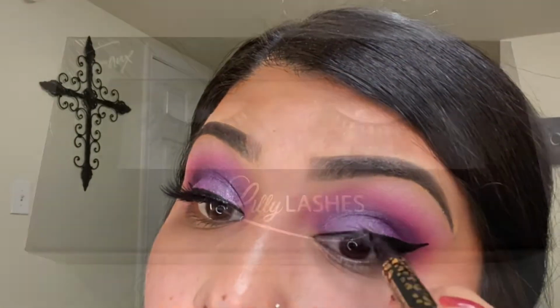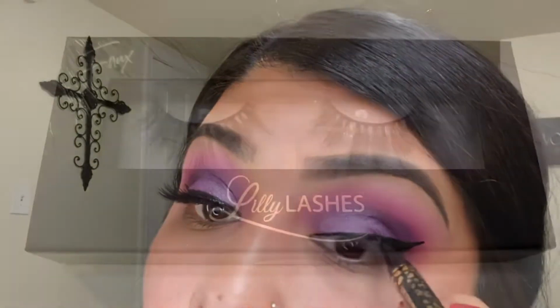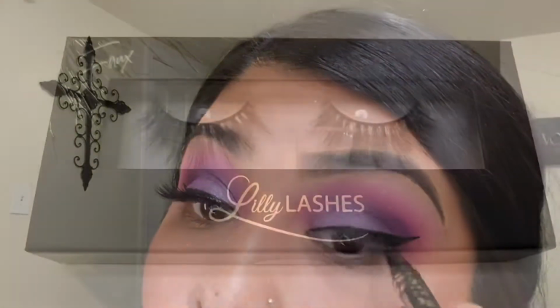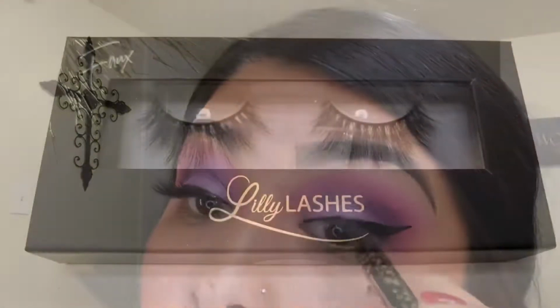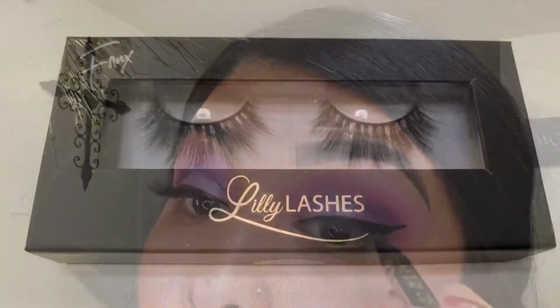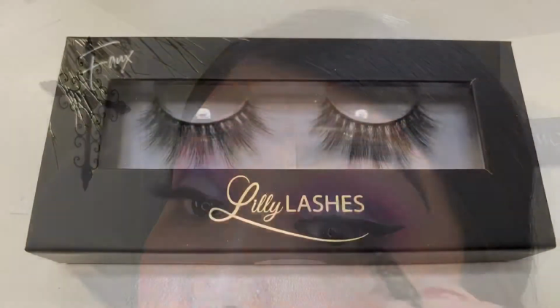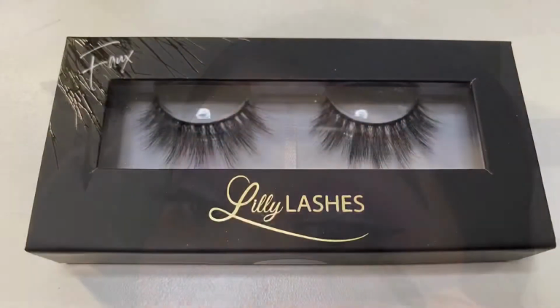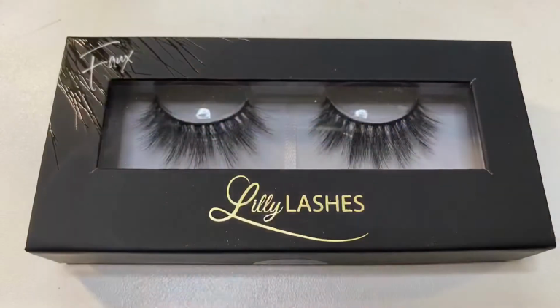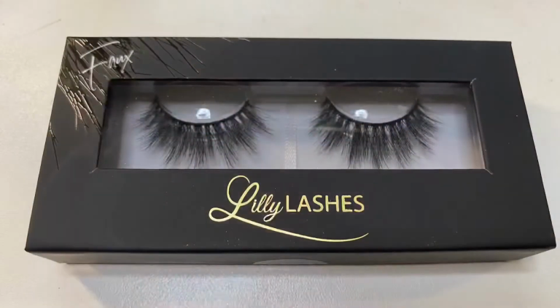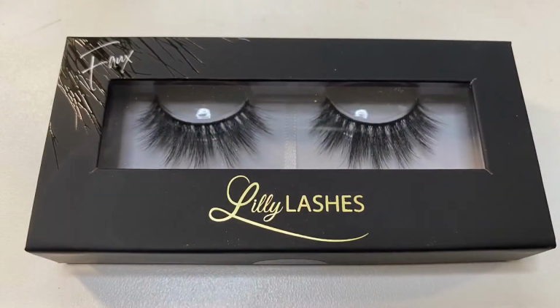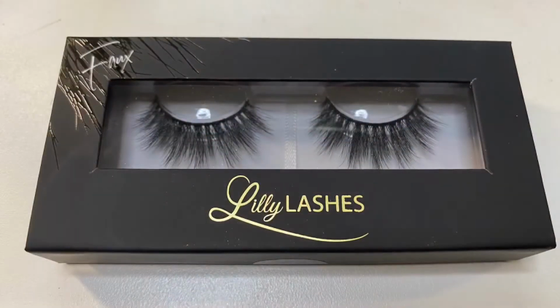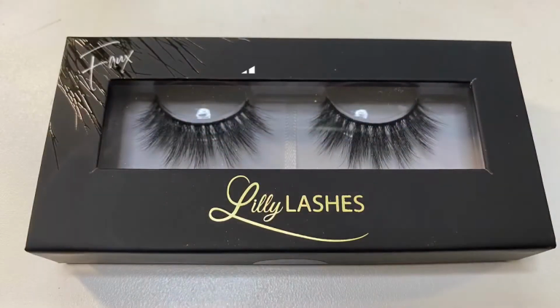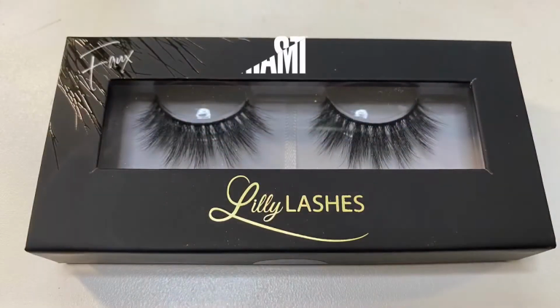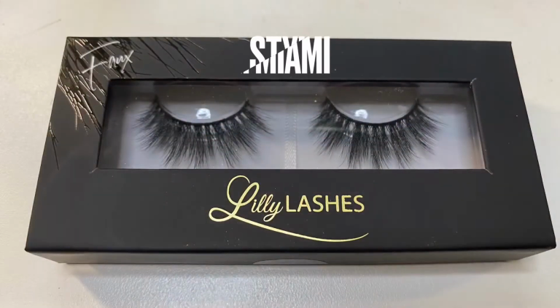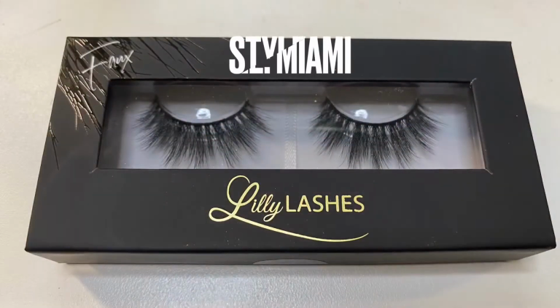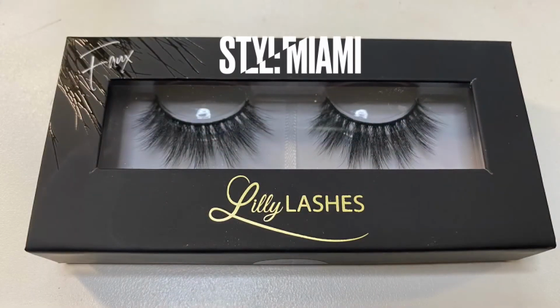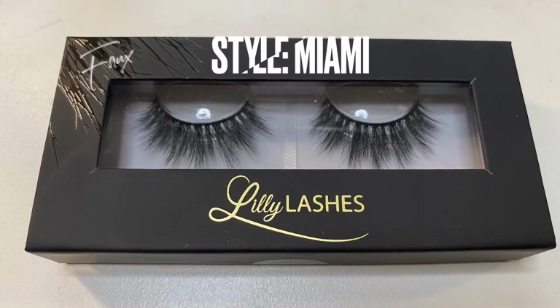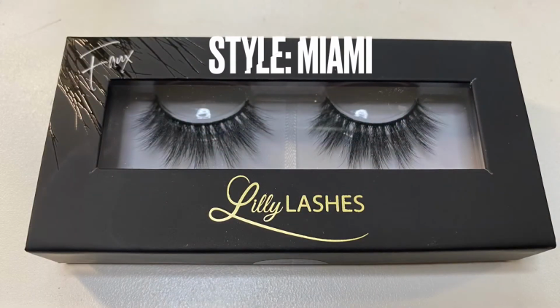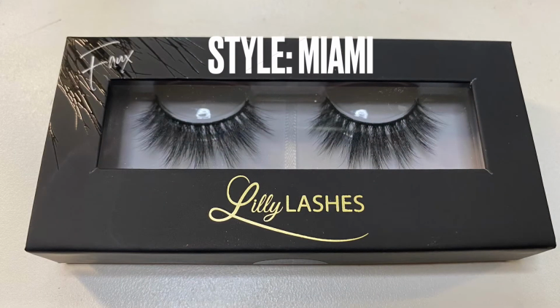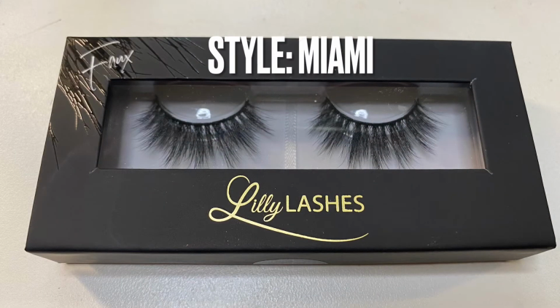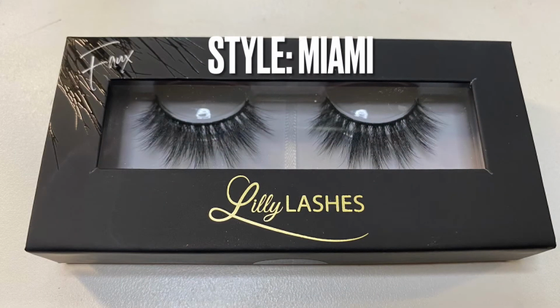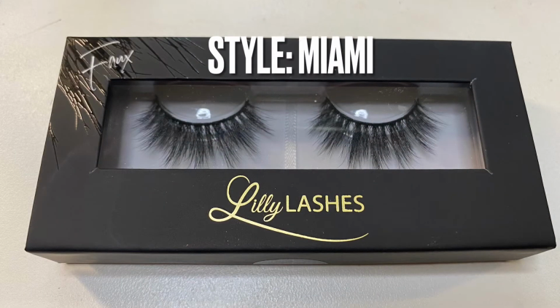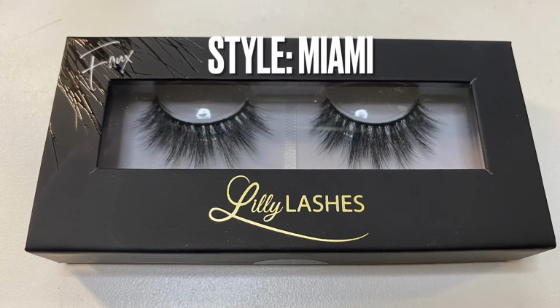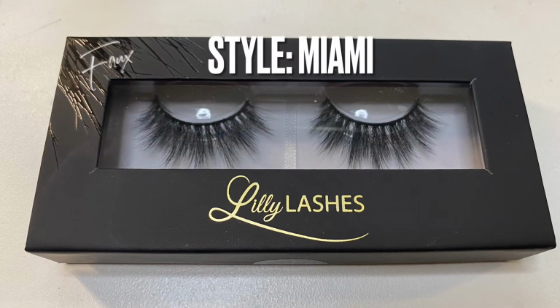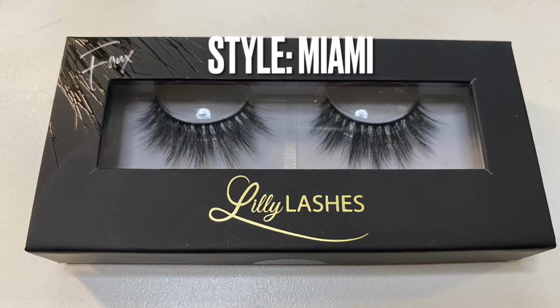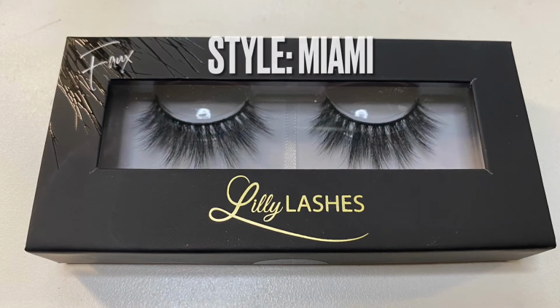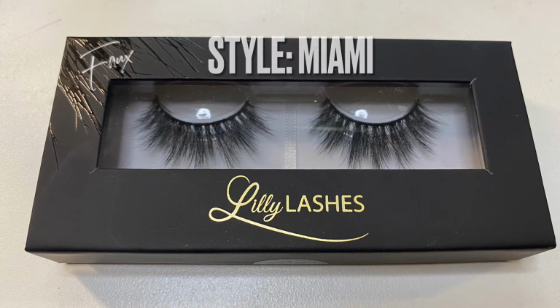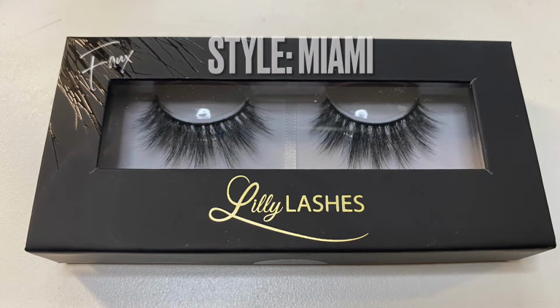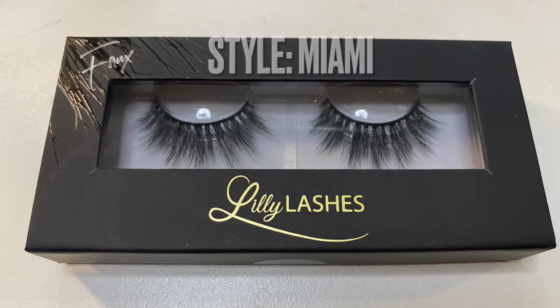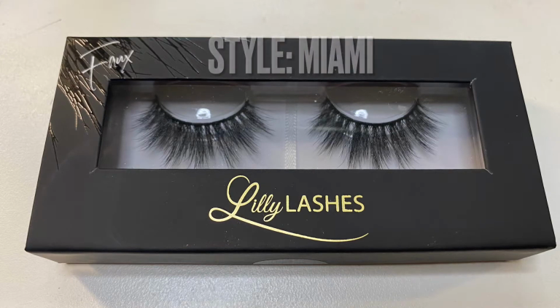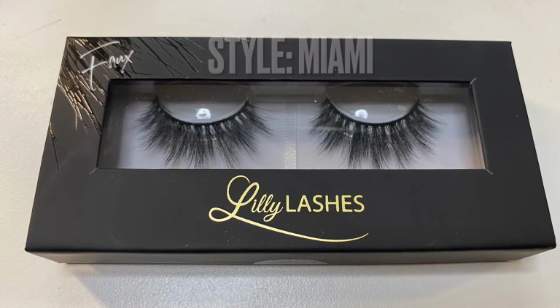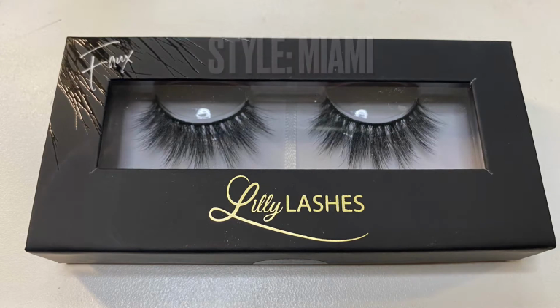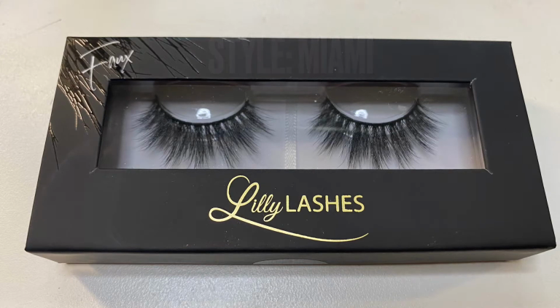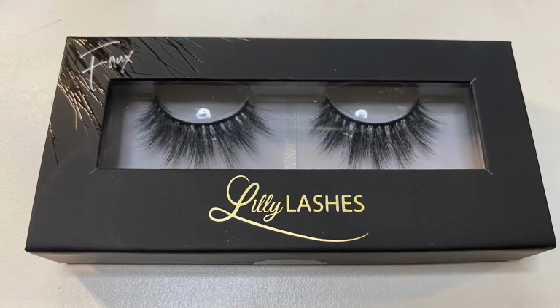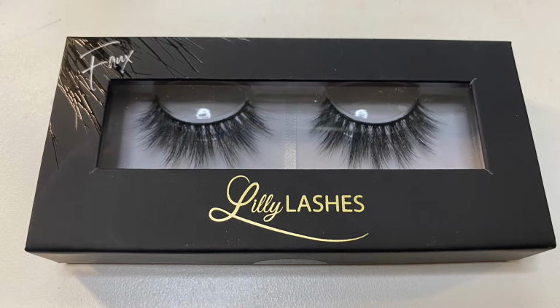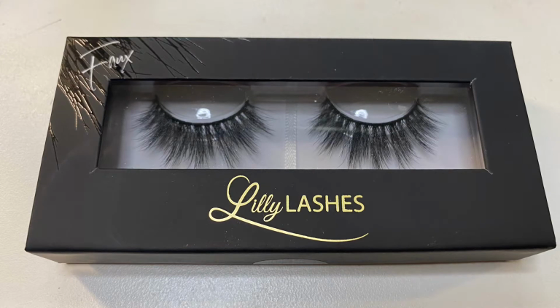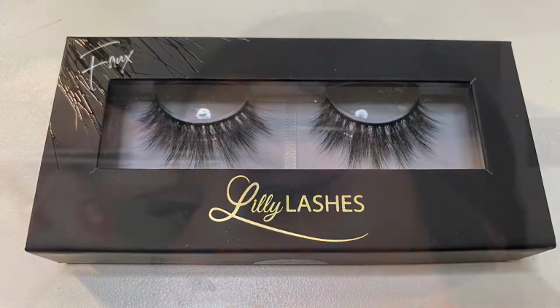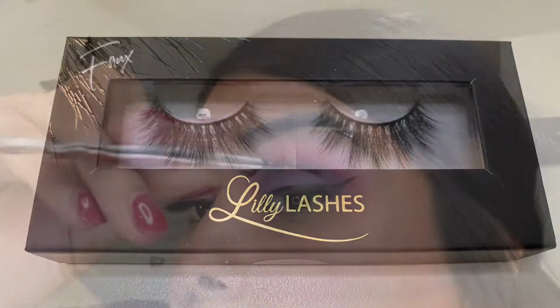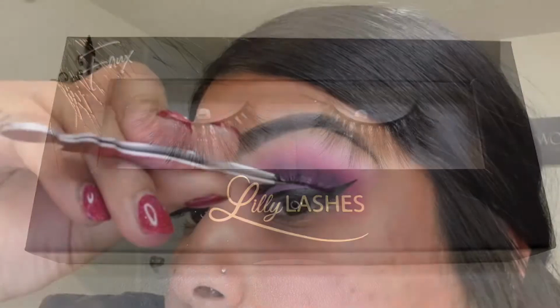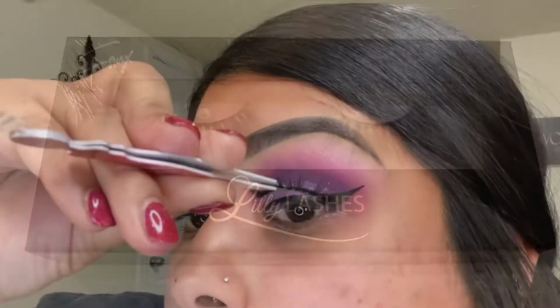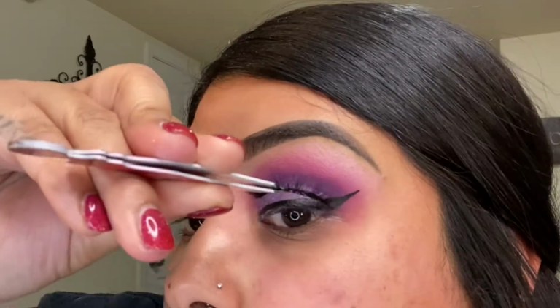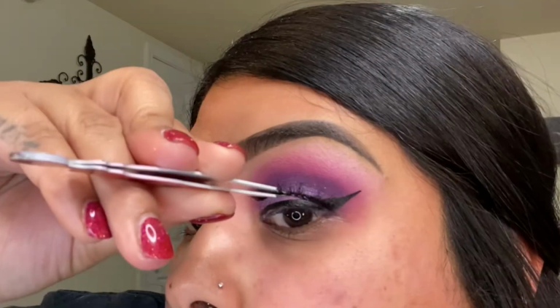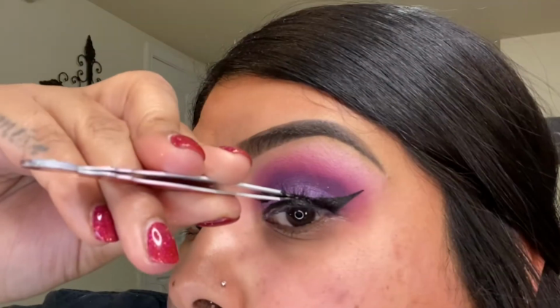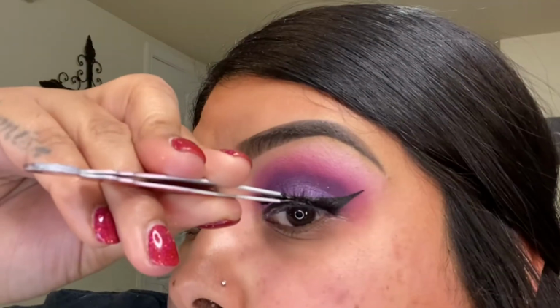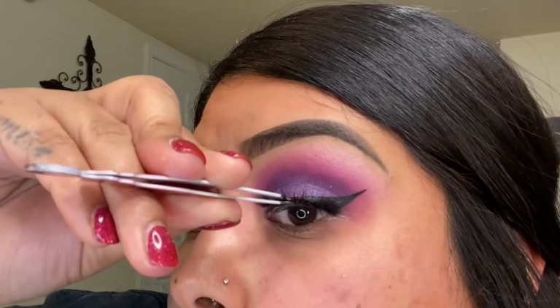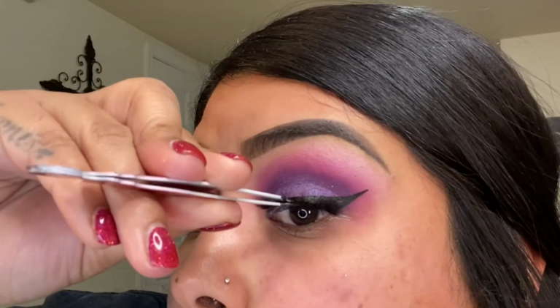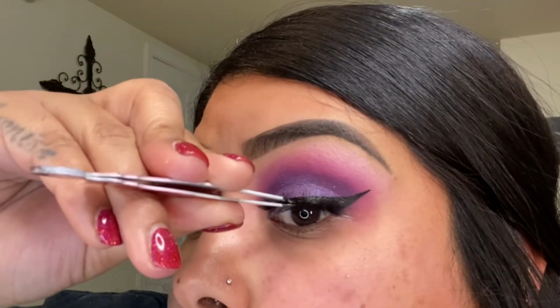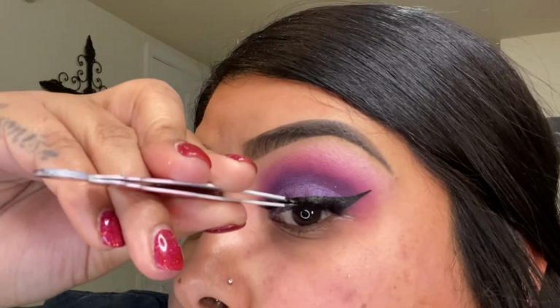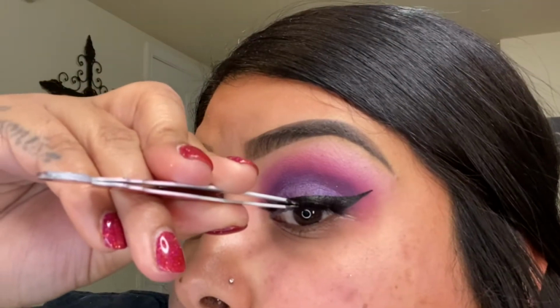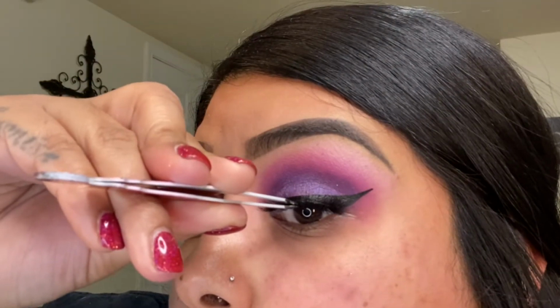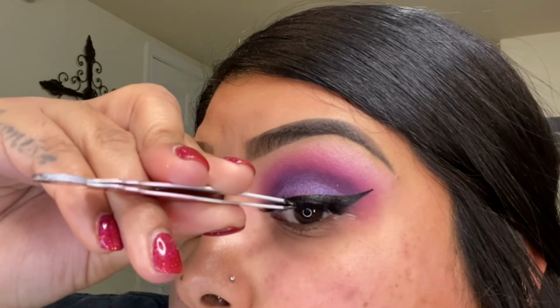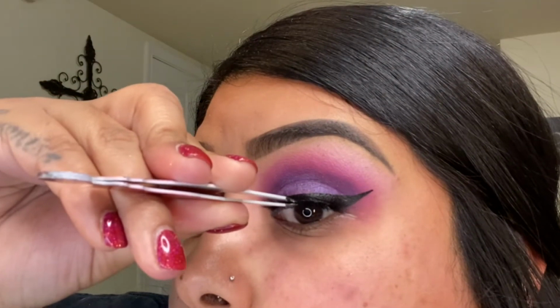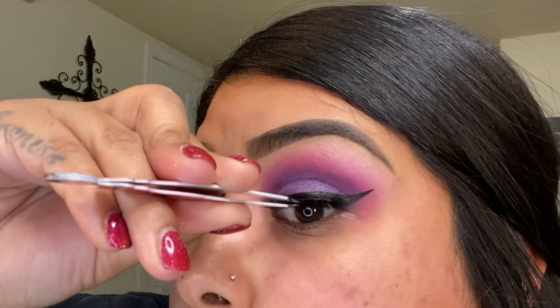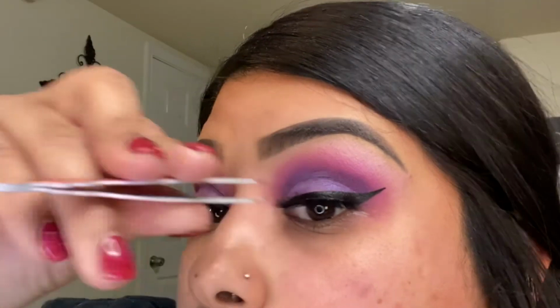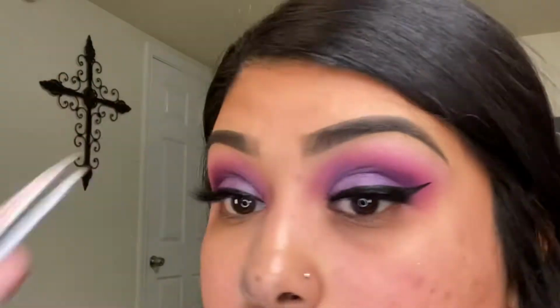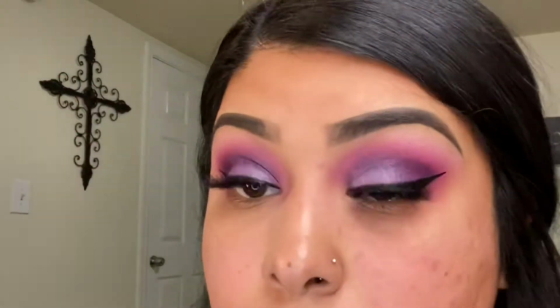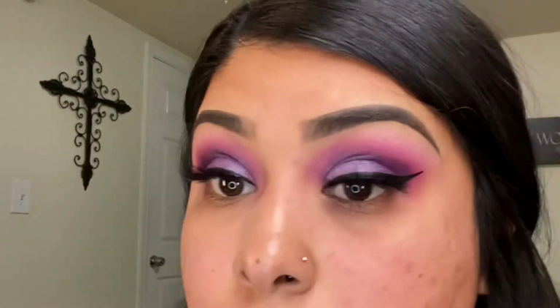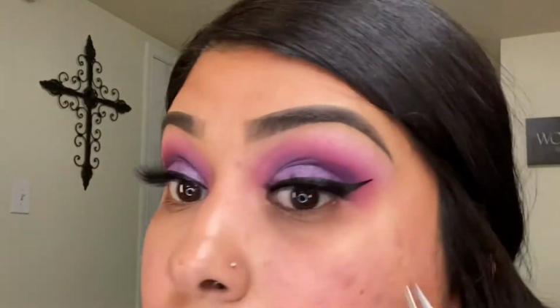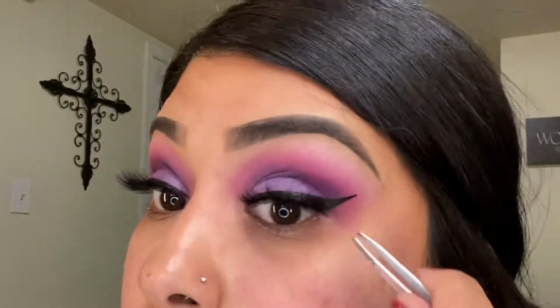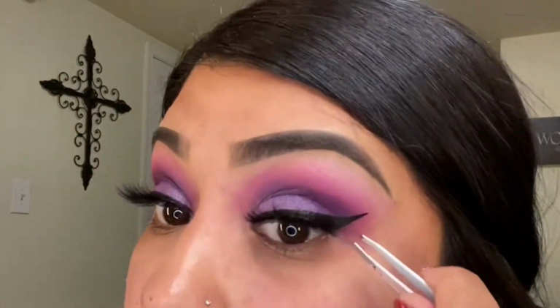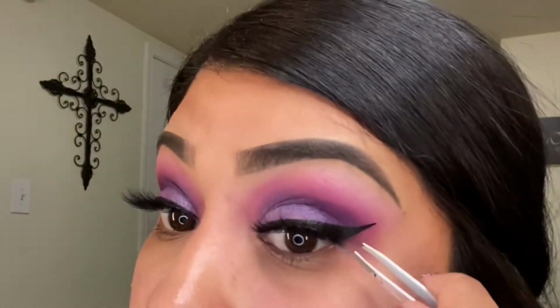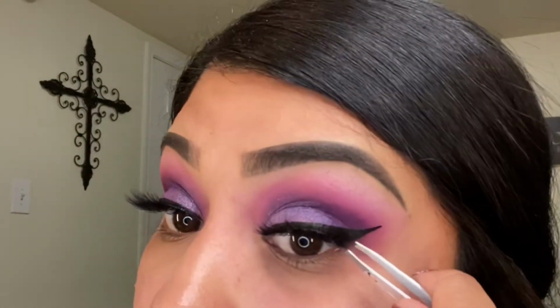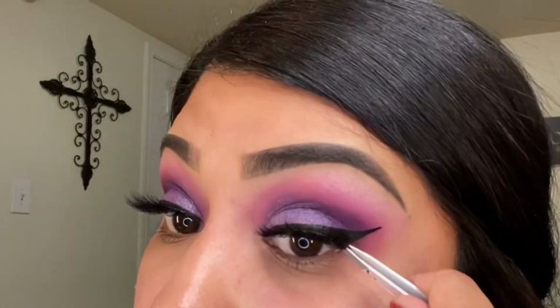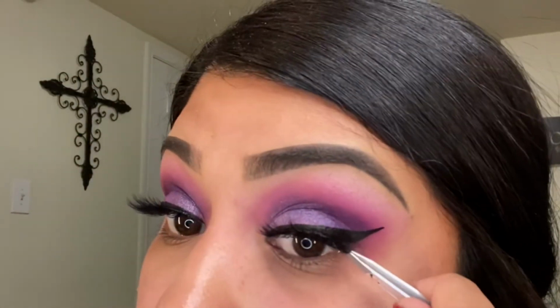And for lashes, I'm using the Lily lashes in the style Miami that came in the Daisy Marques collection with Morphe.